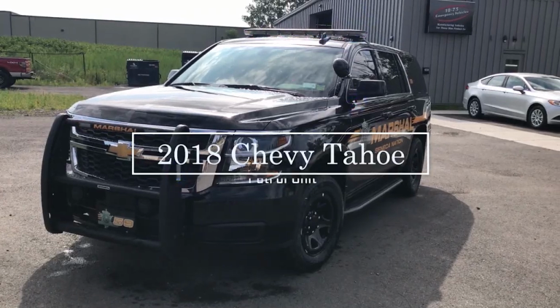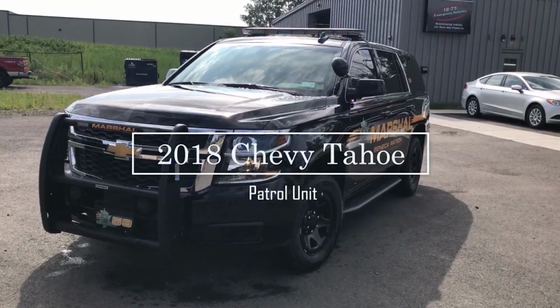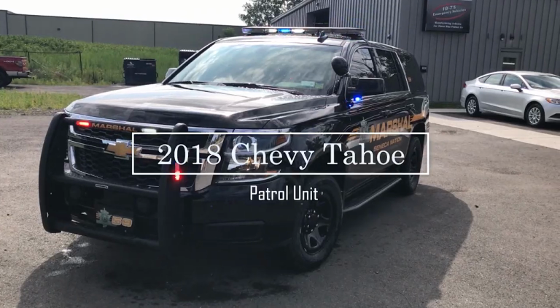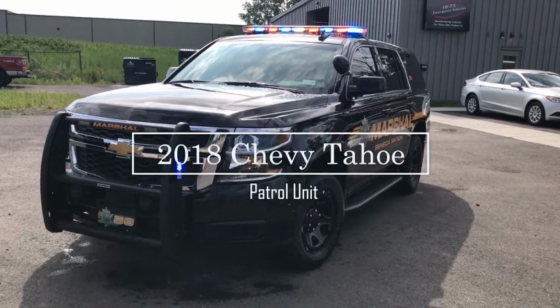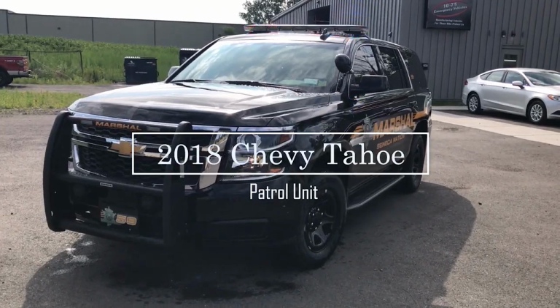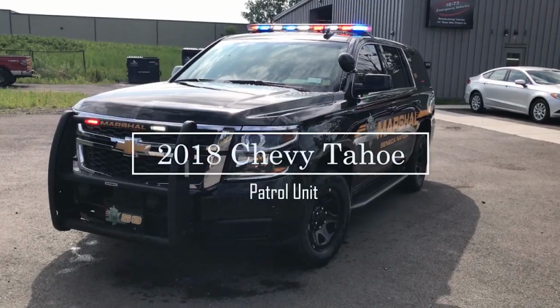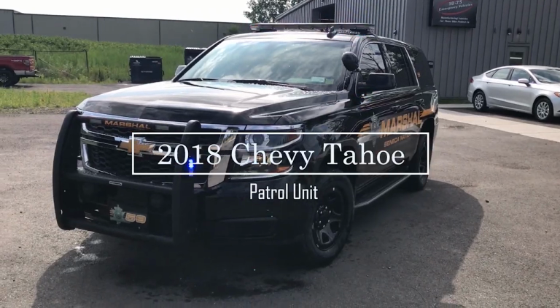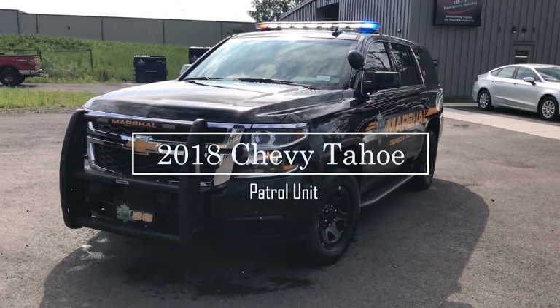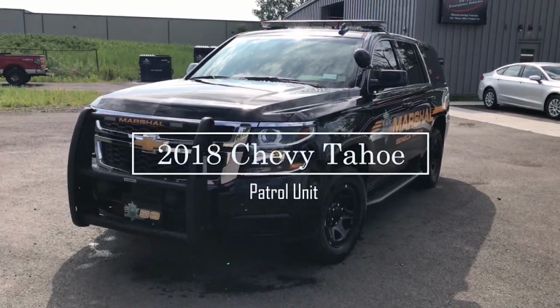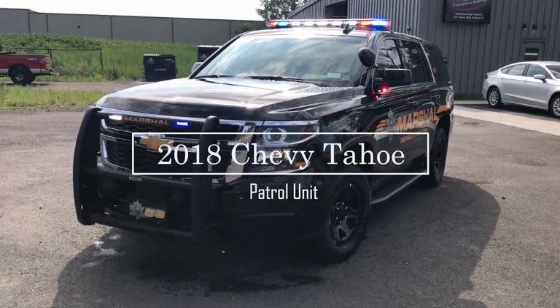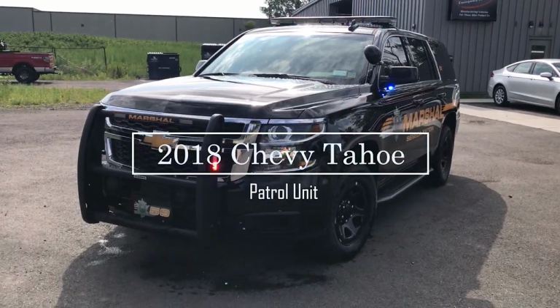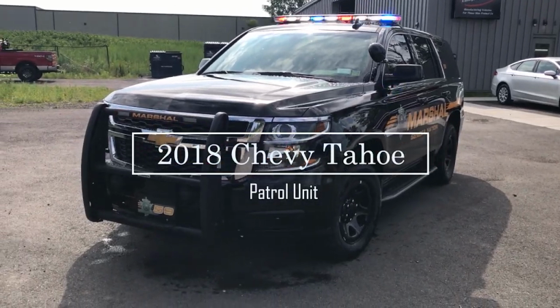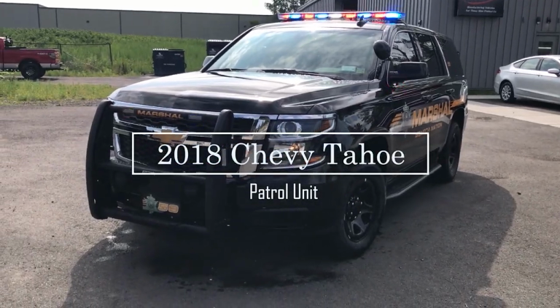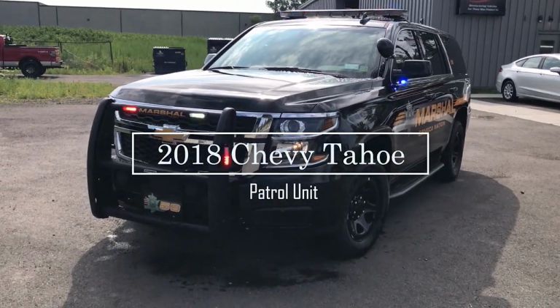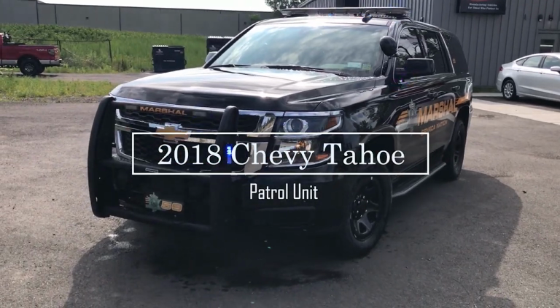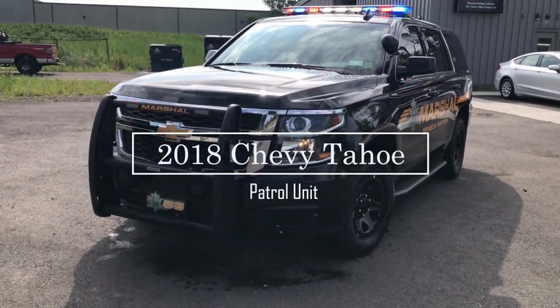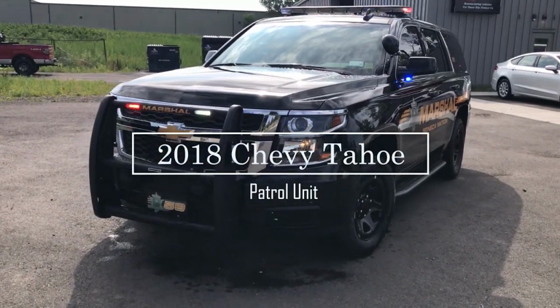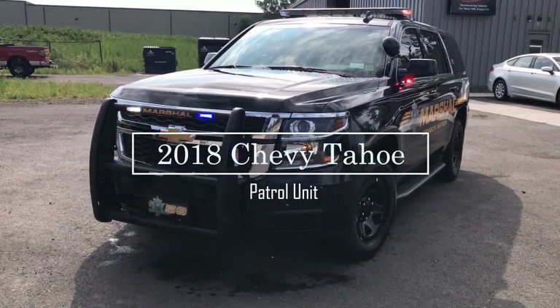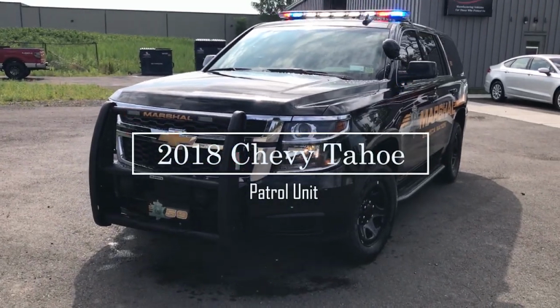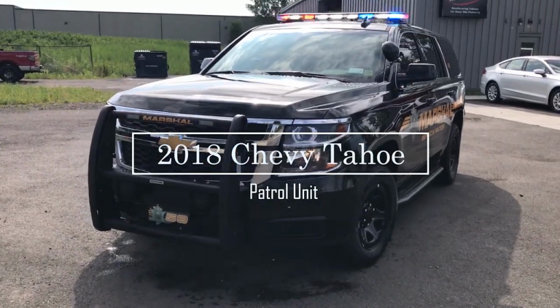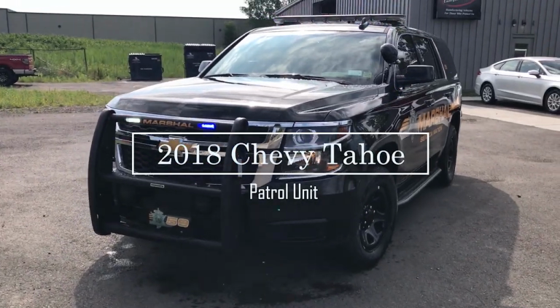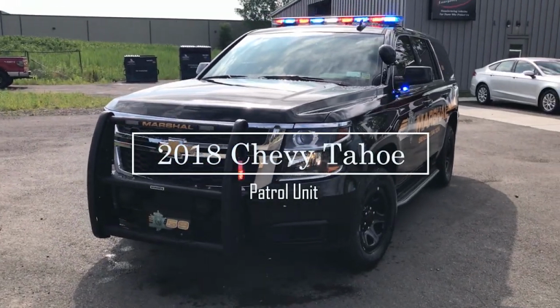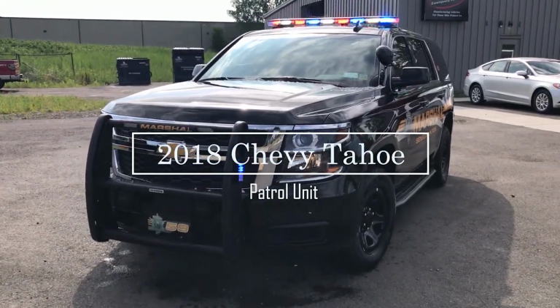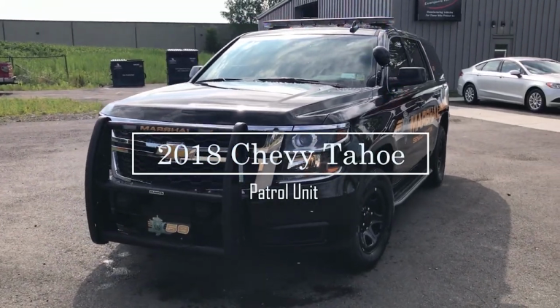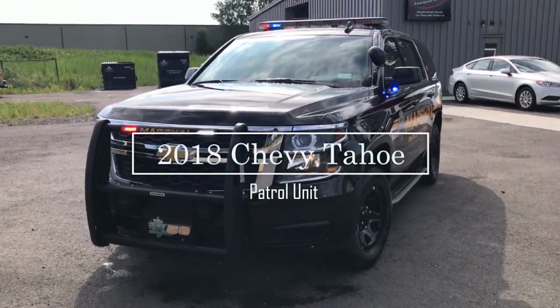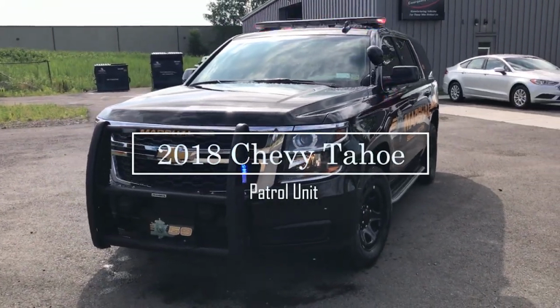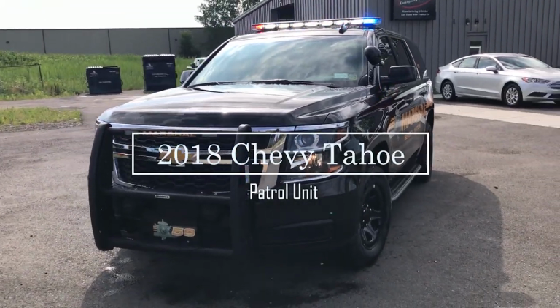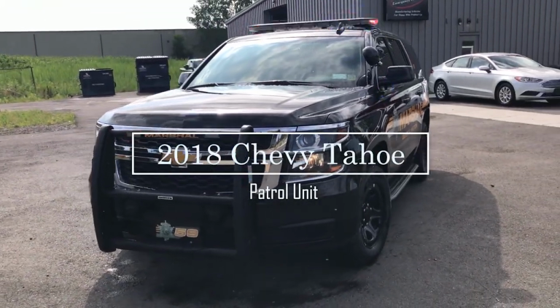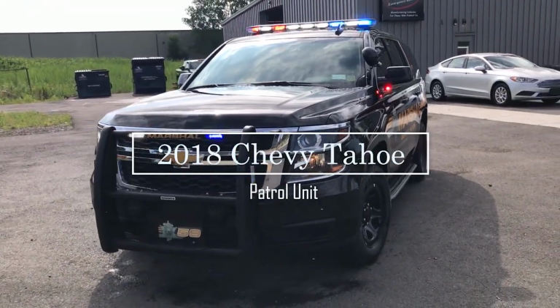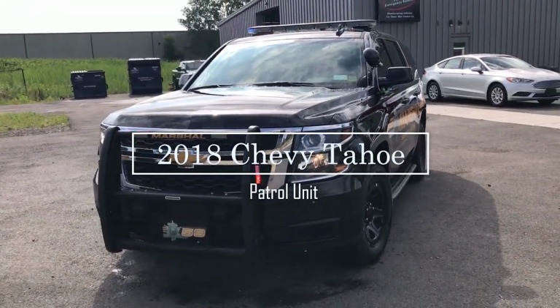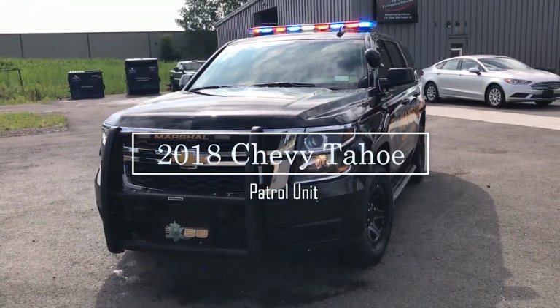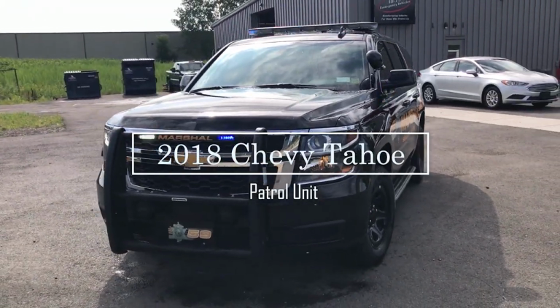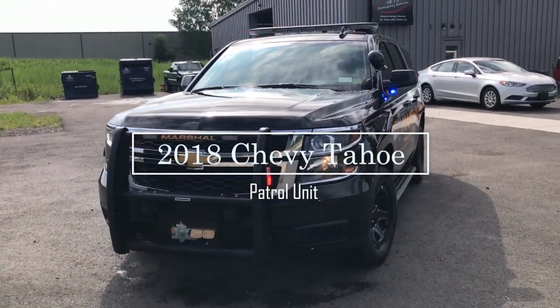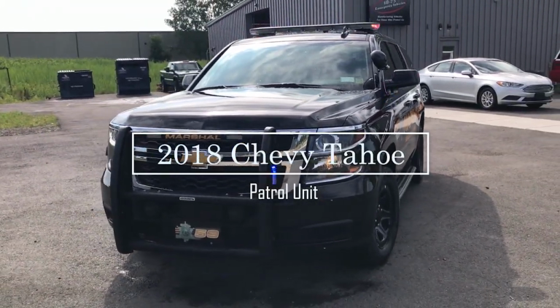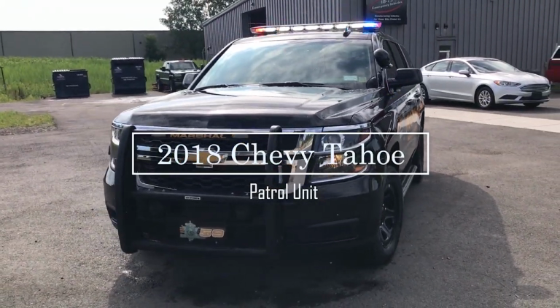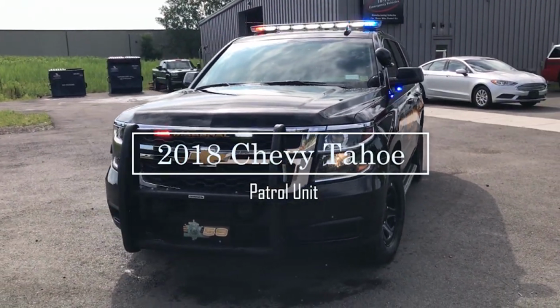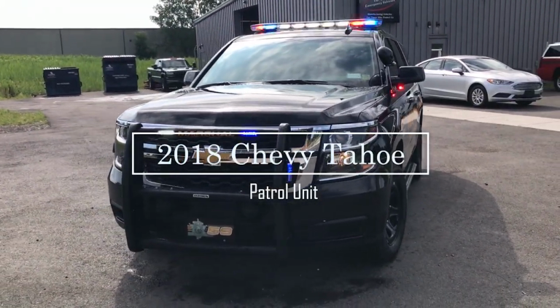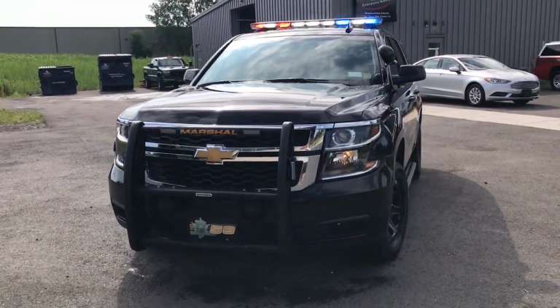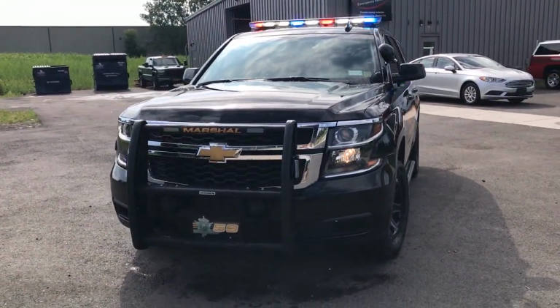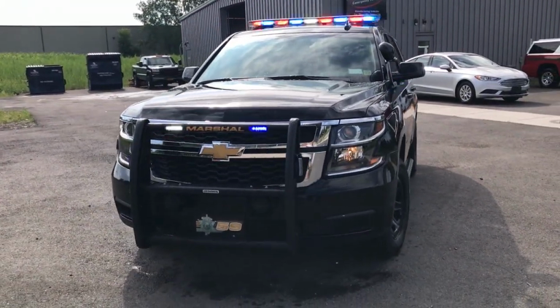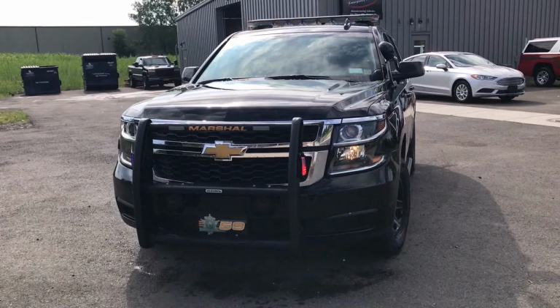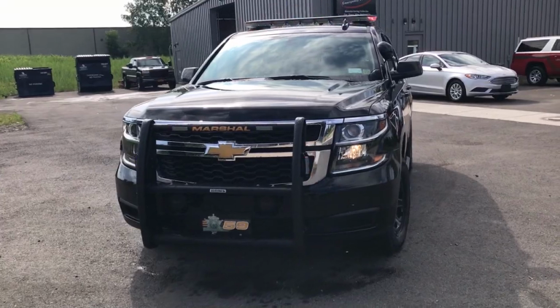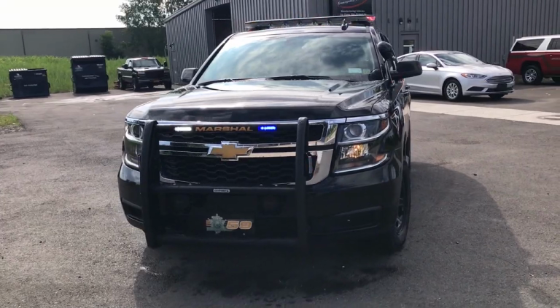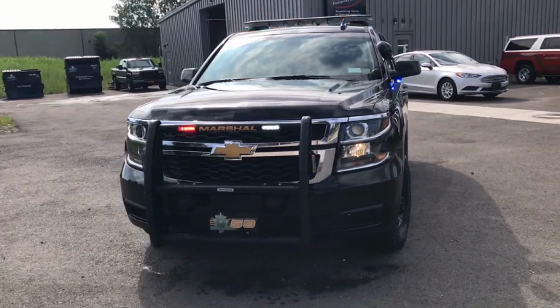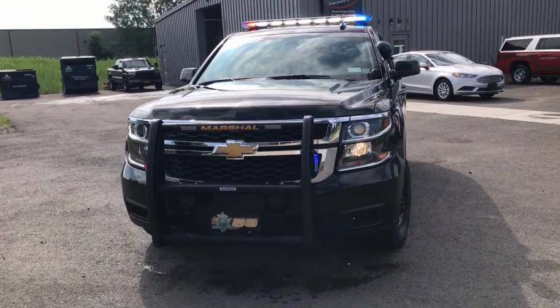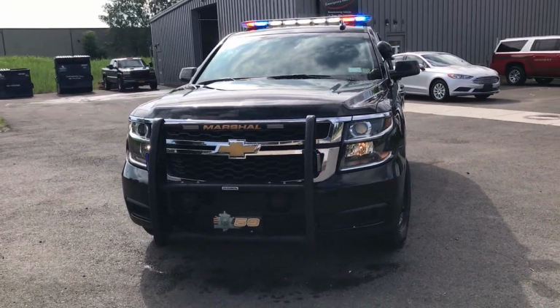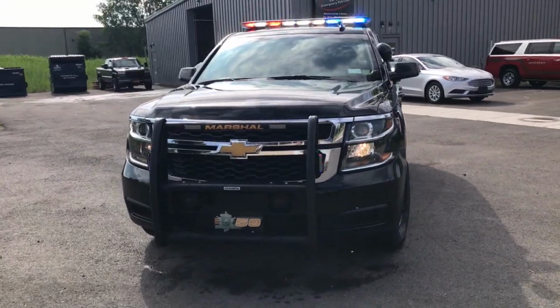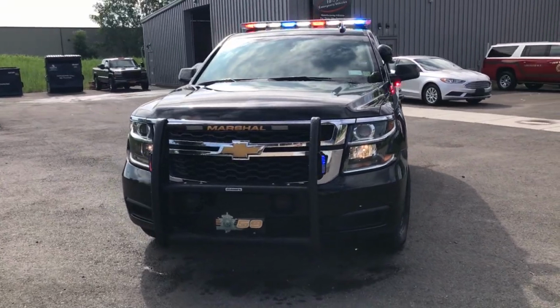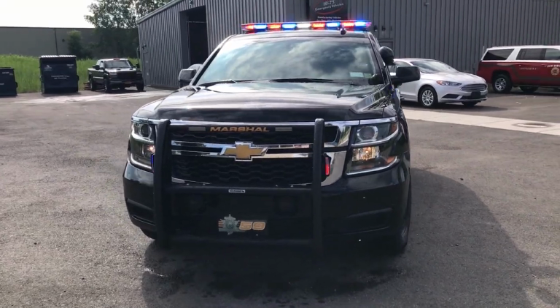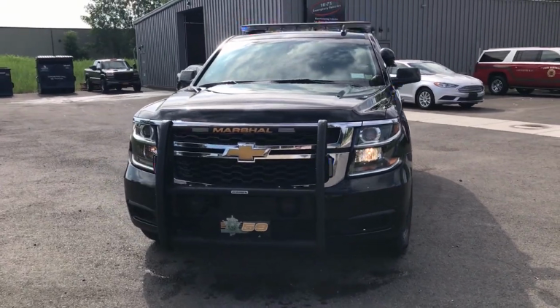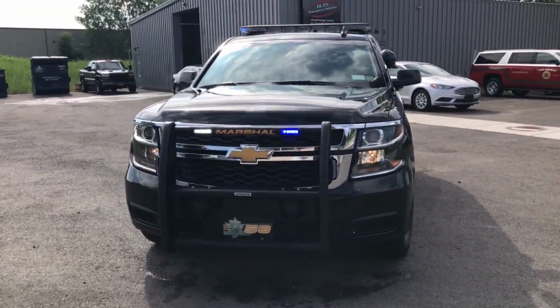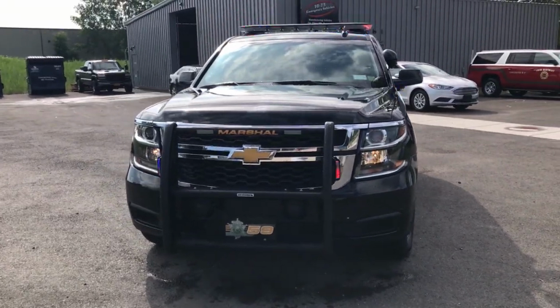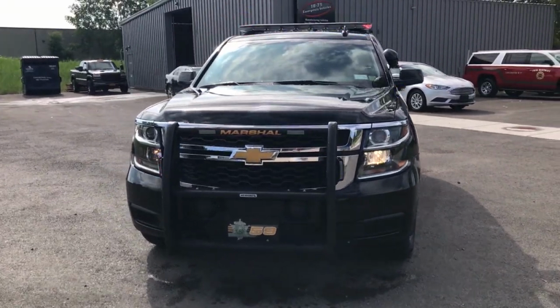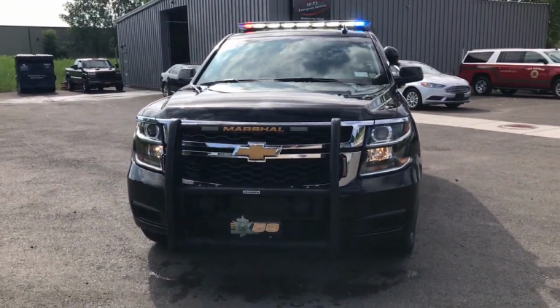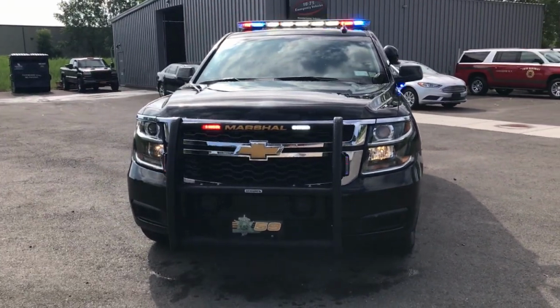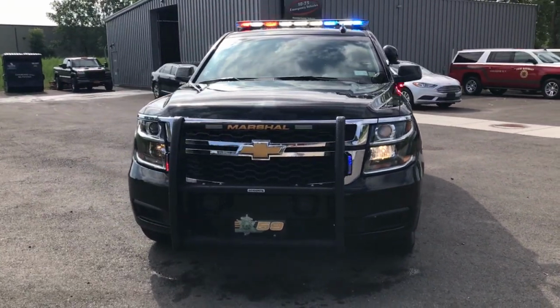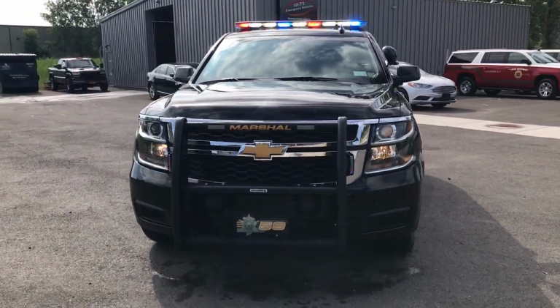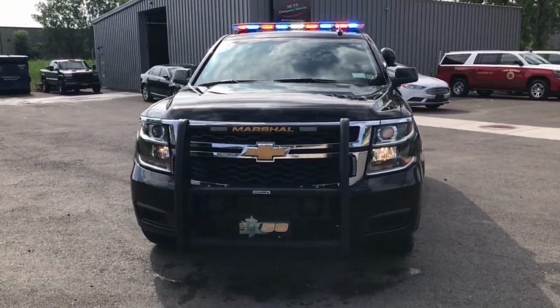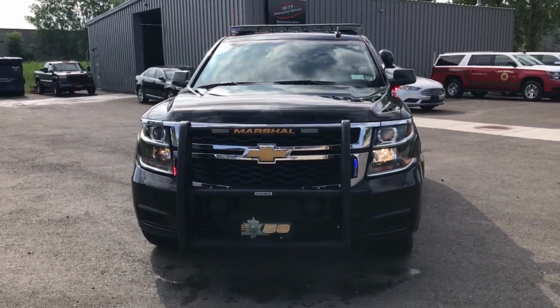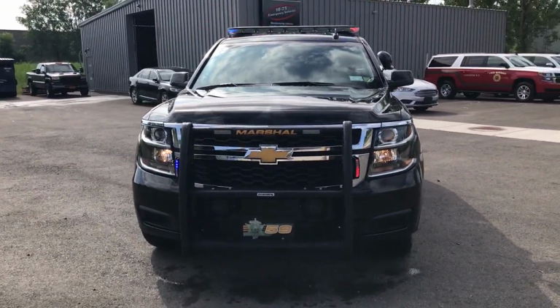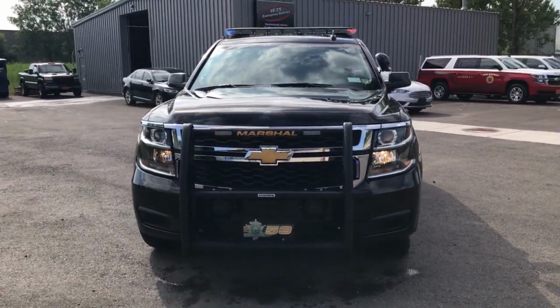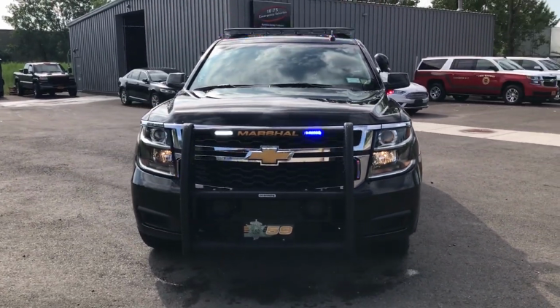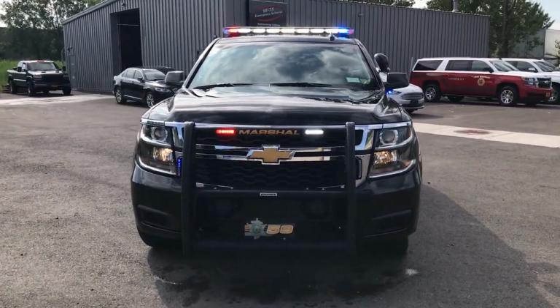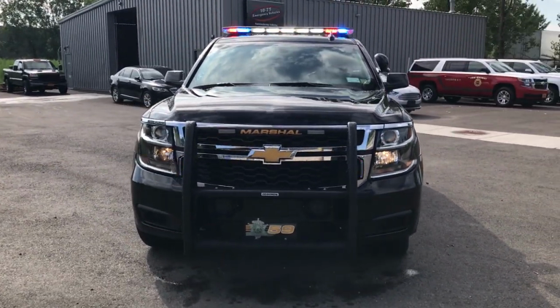Thanks for checking out our channel today. What we're taking a look at is a 2018 Chevy Tahoe patrol unit that we built for the Seneca Nation's Marshalls.